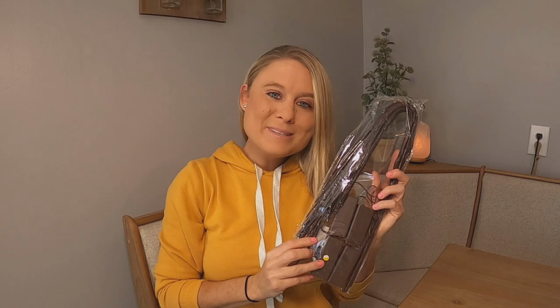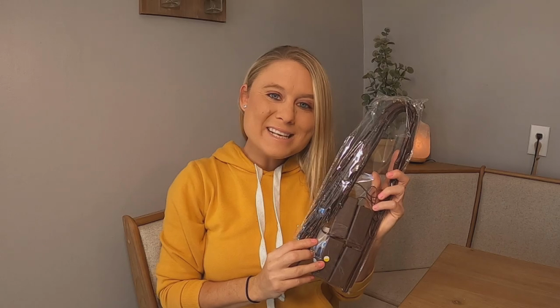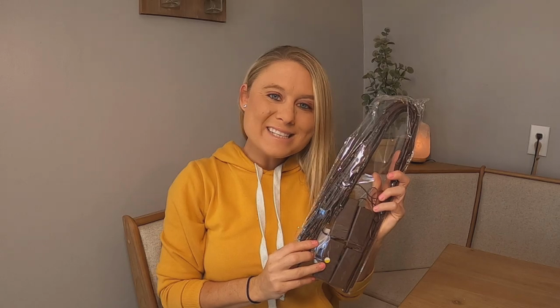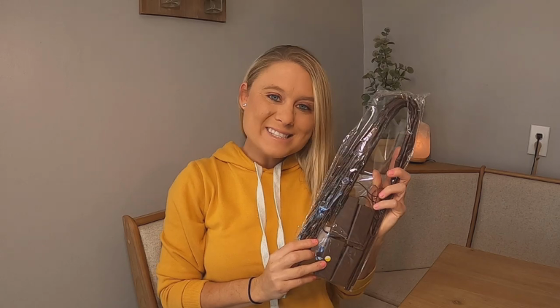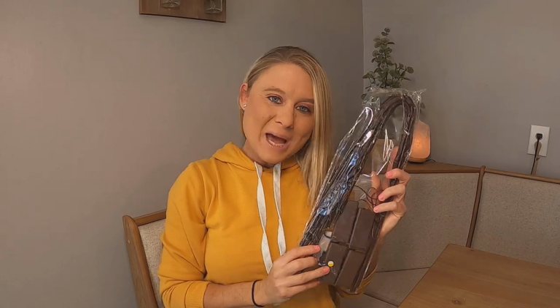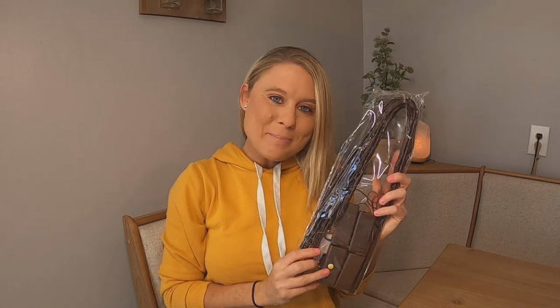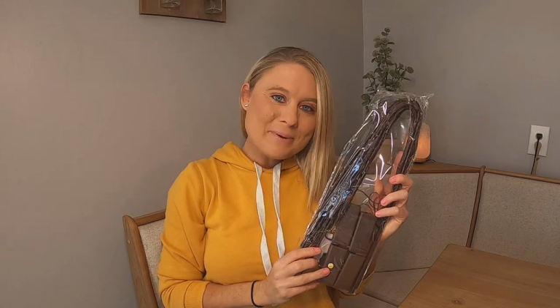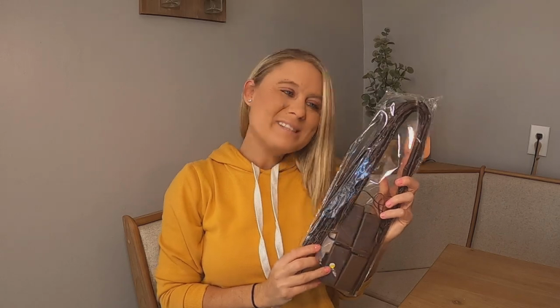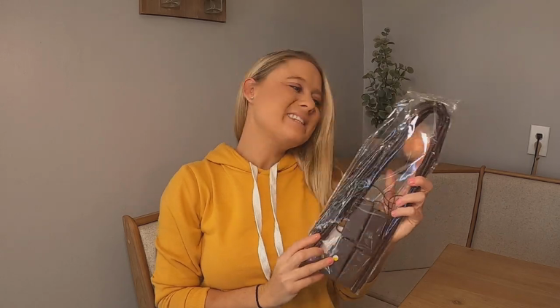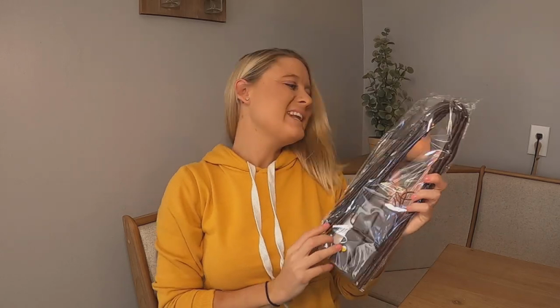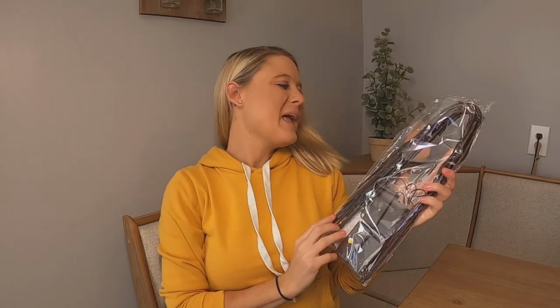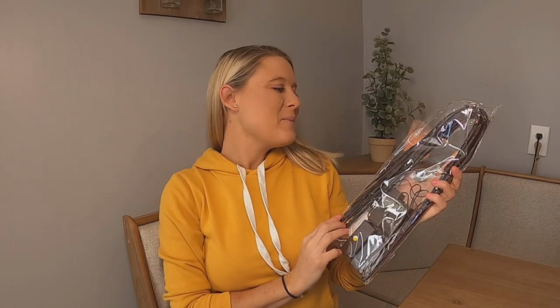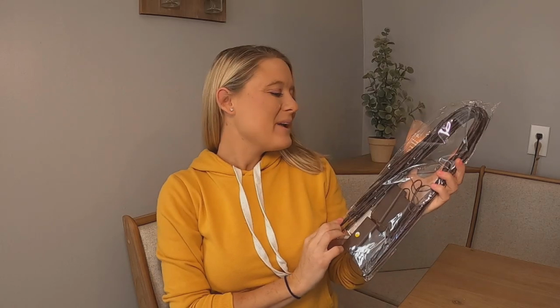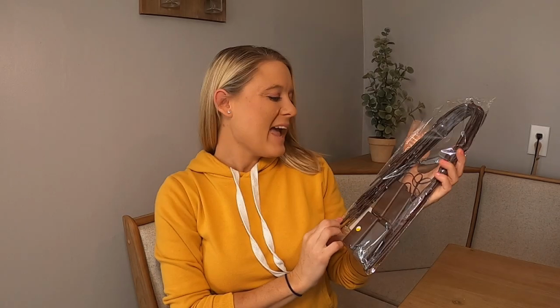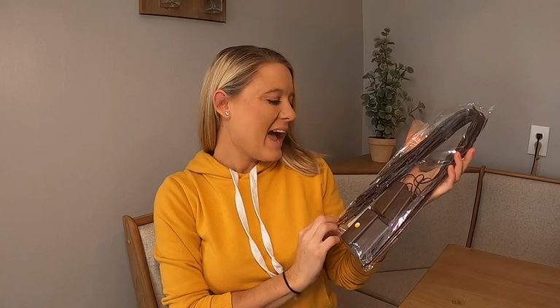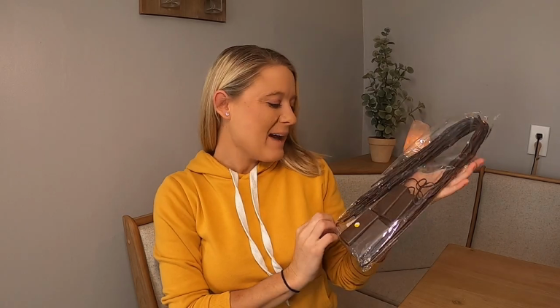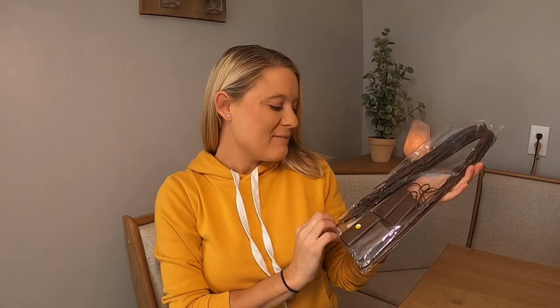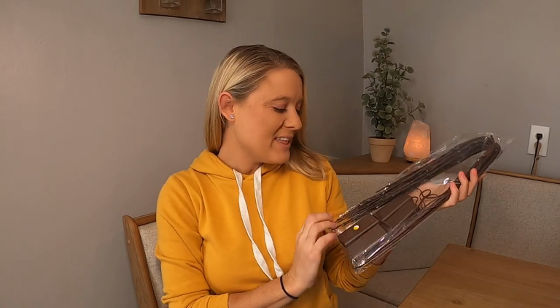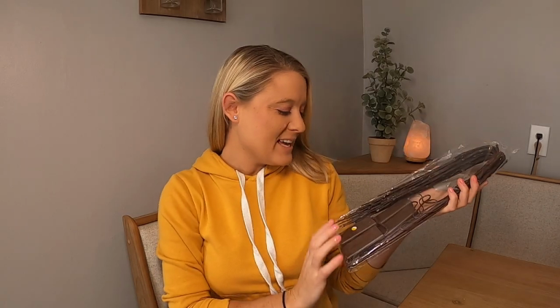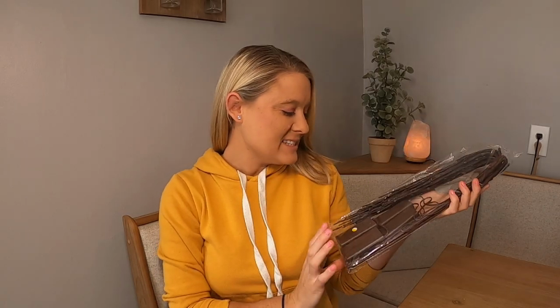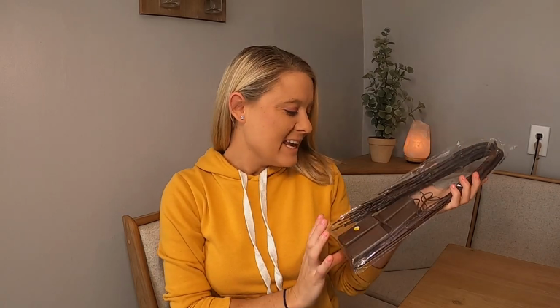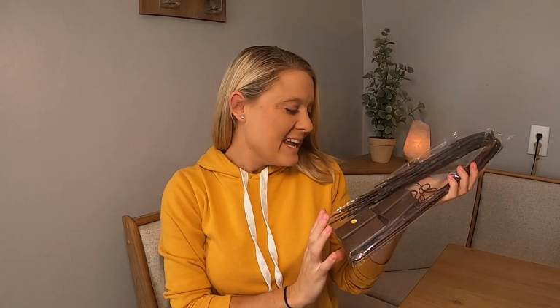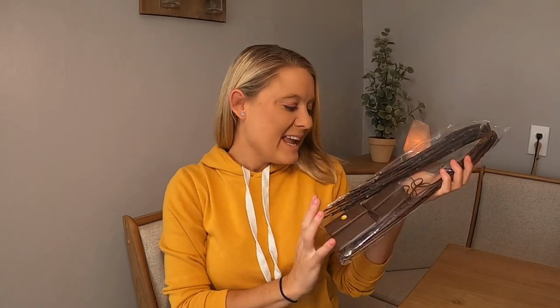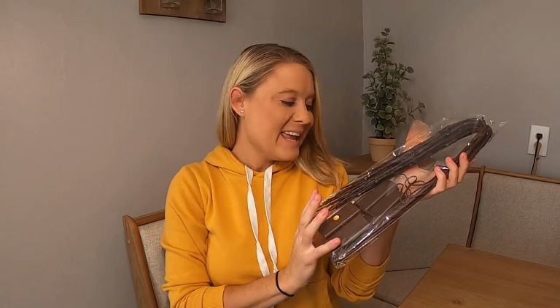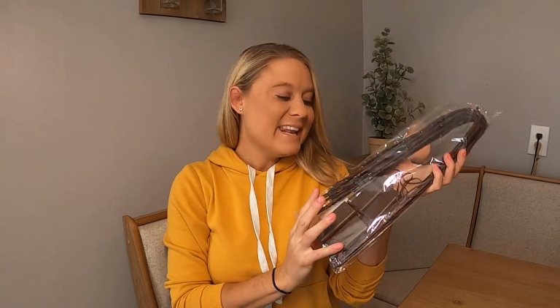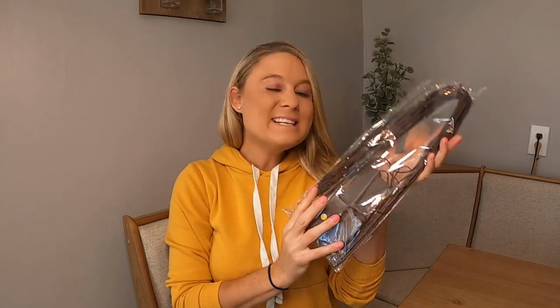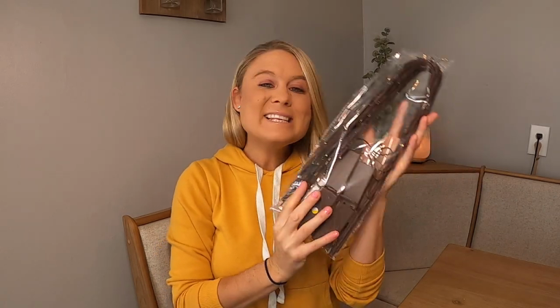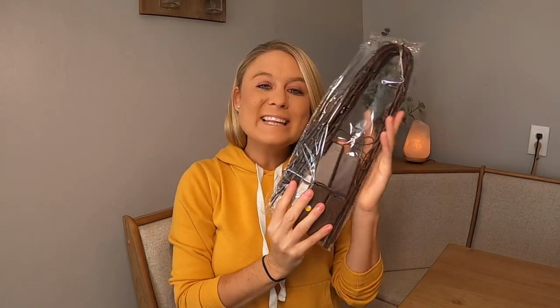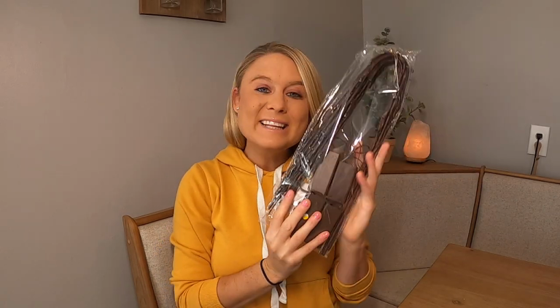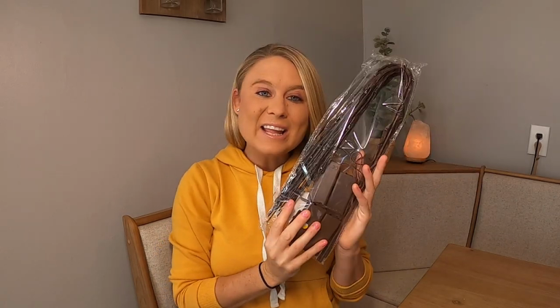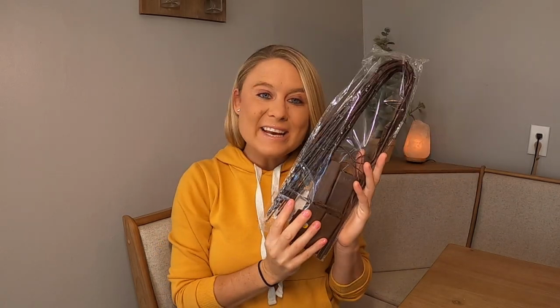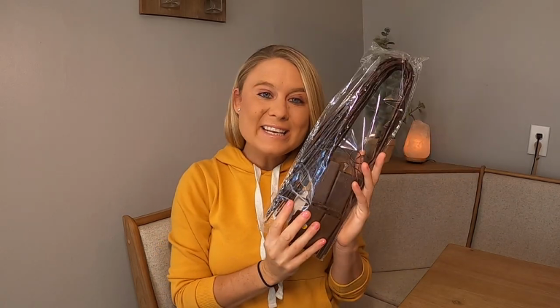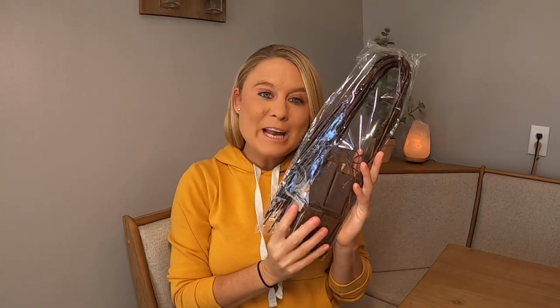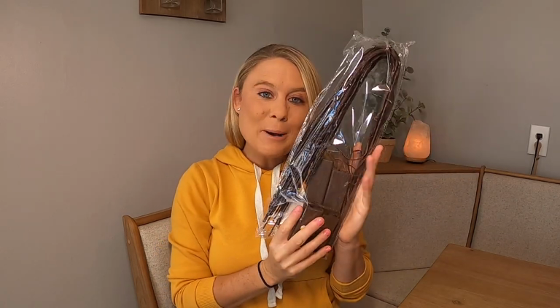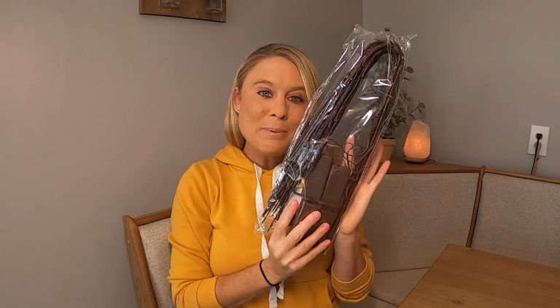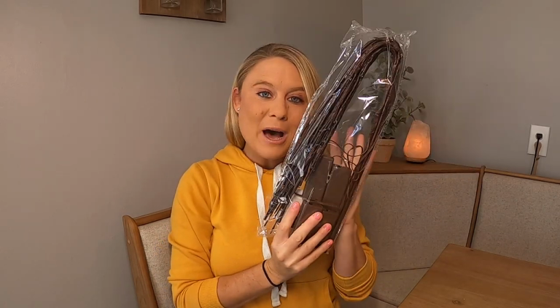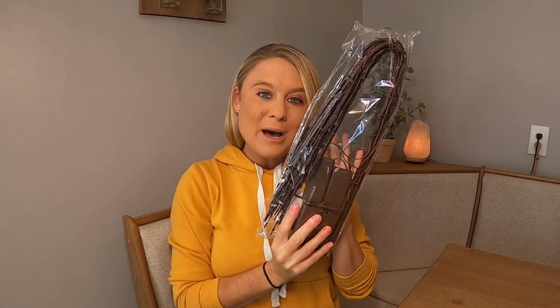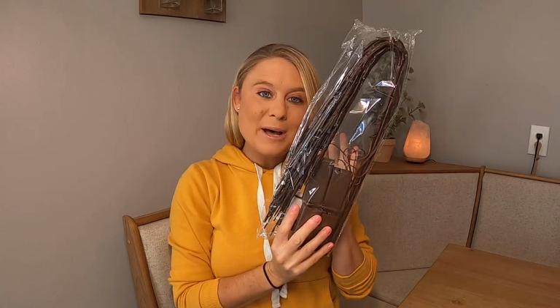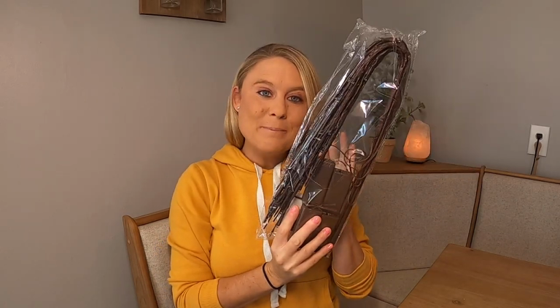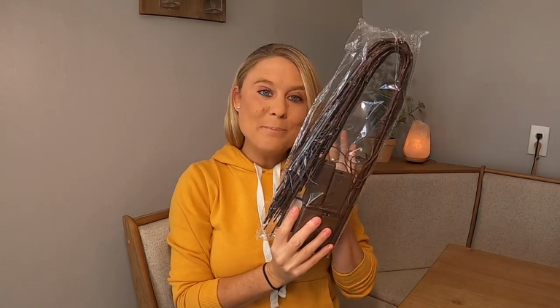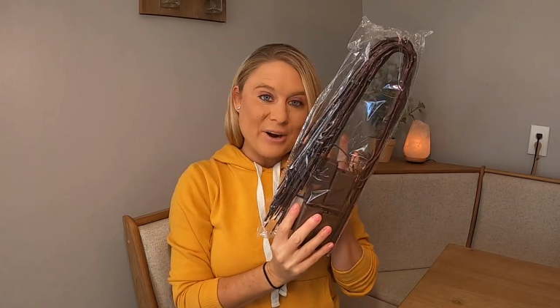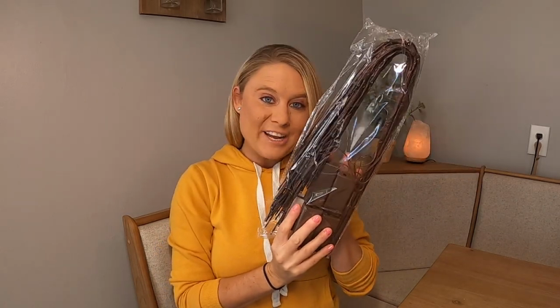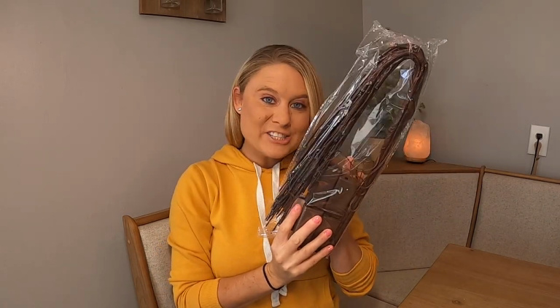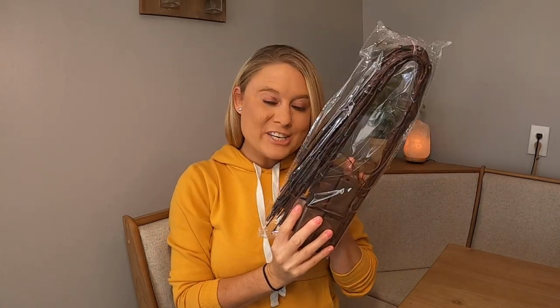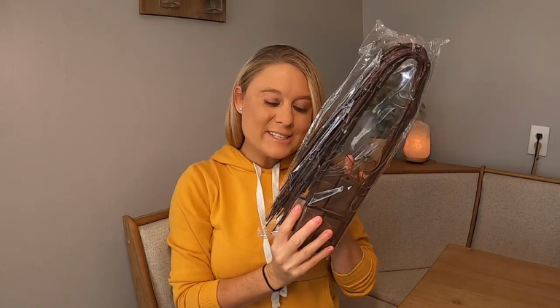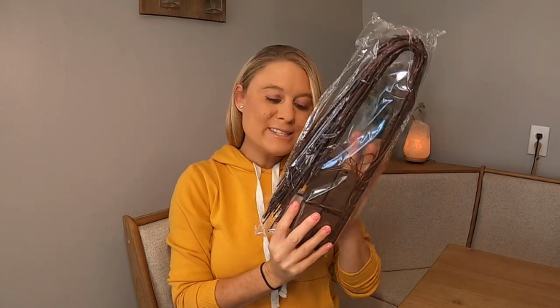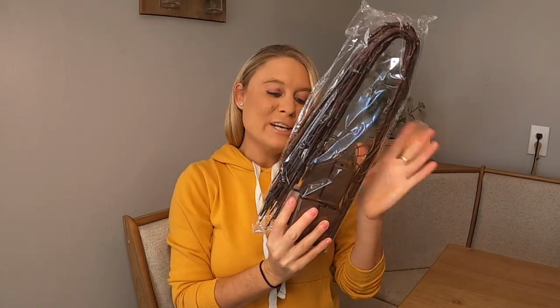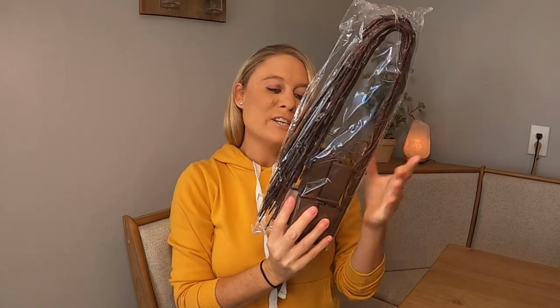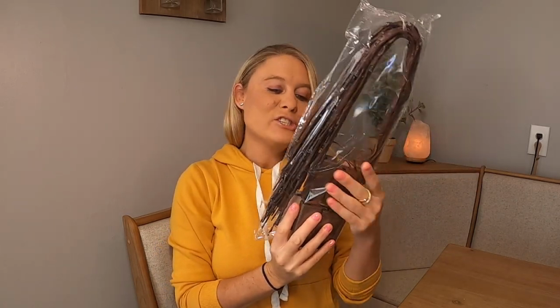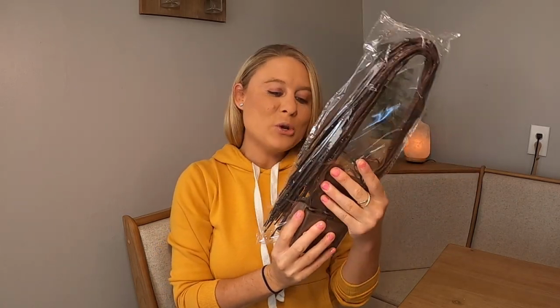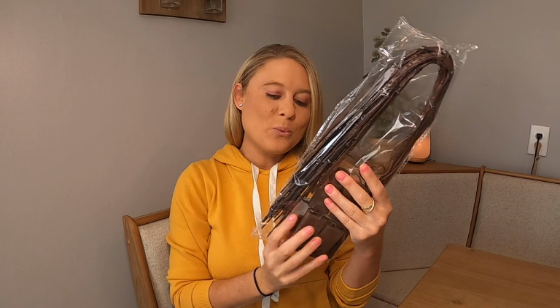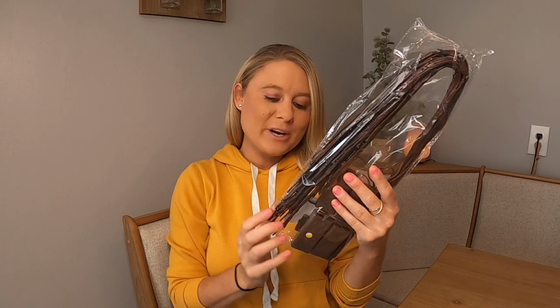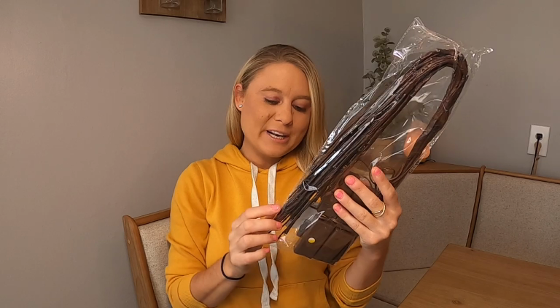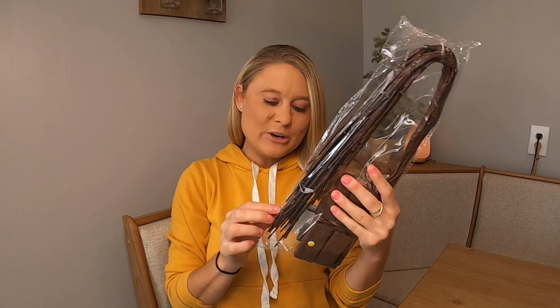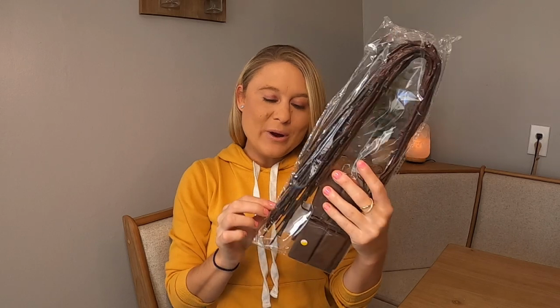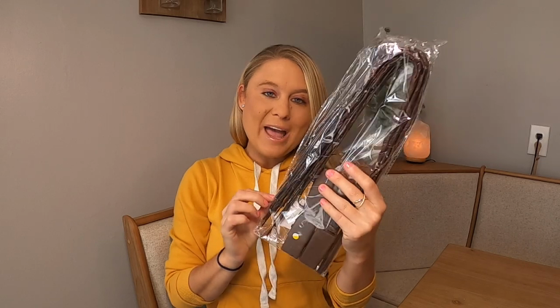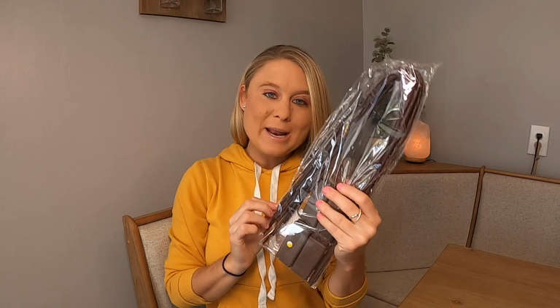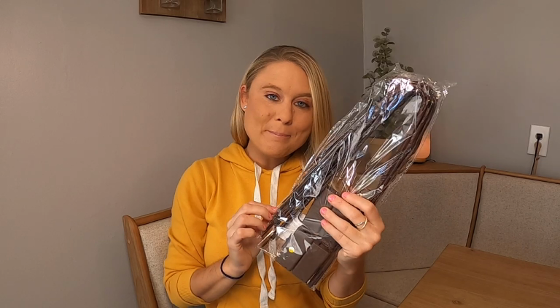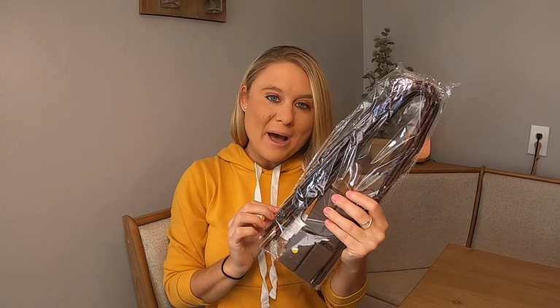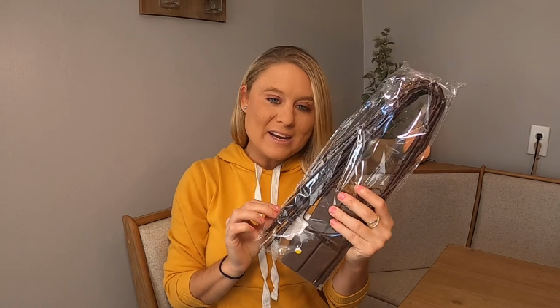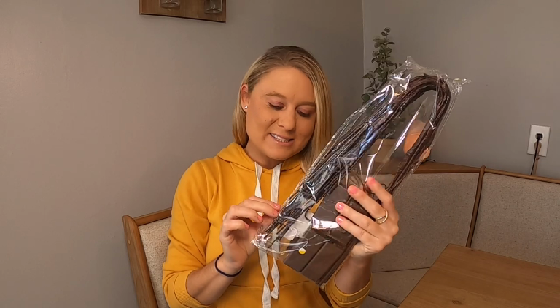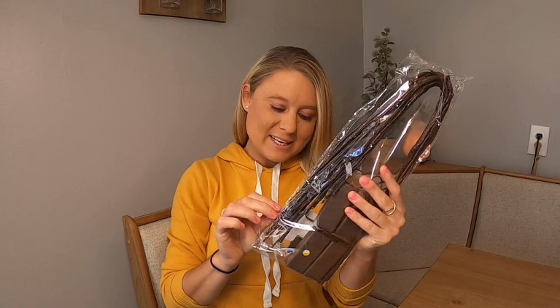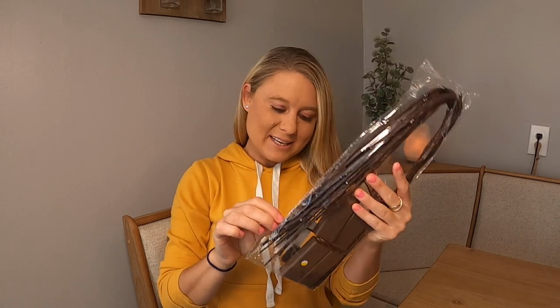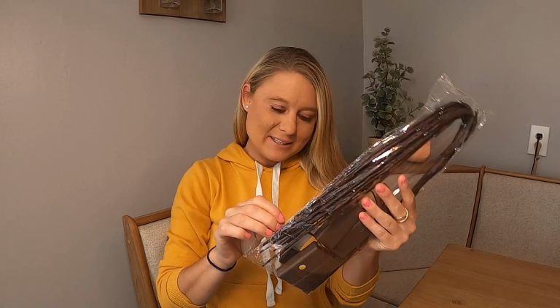Hi, Amazon shoppers. Today we have this — it is lighted up branches. So we're going to go ahead and unbox it.